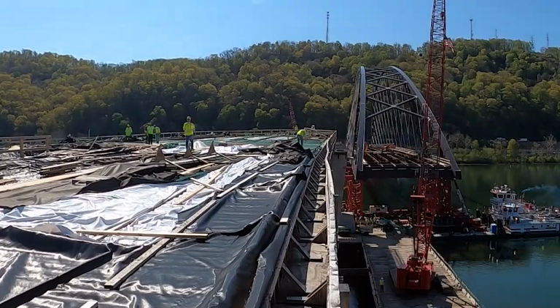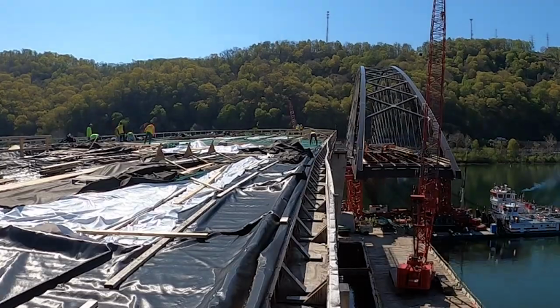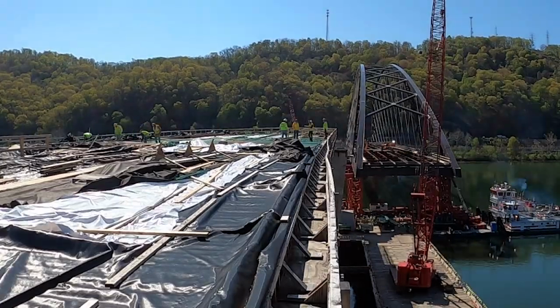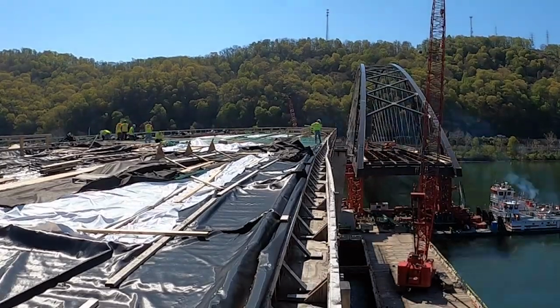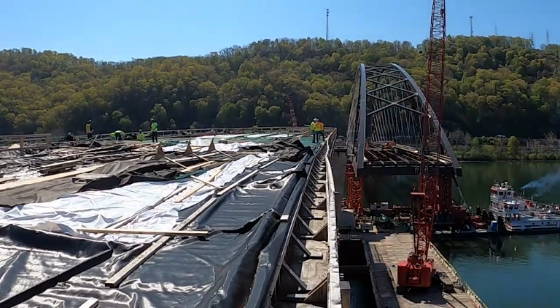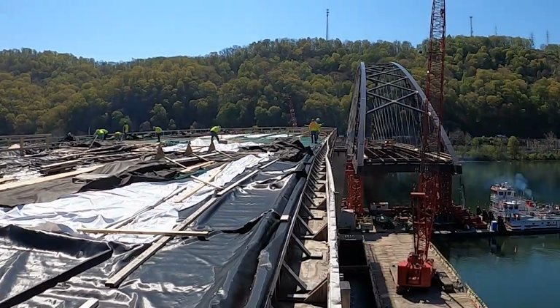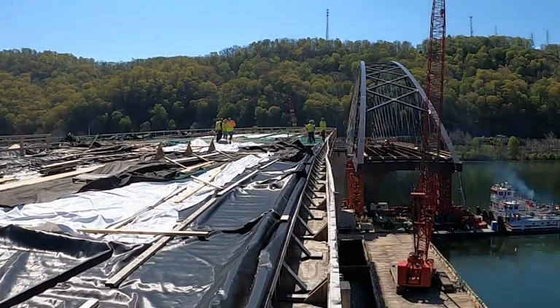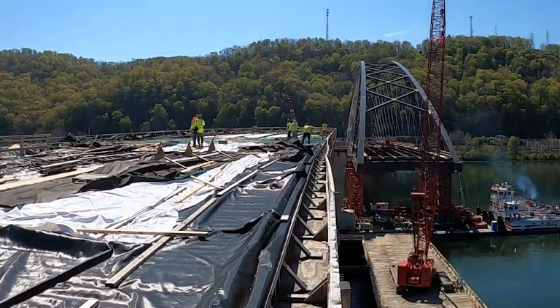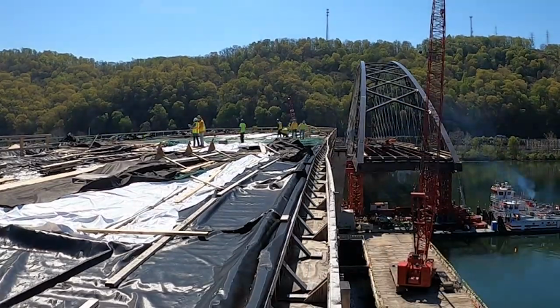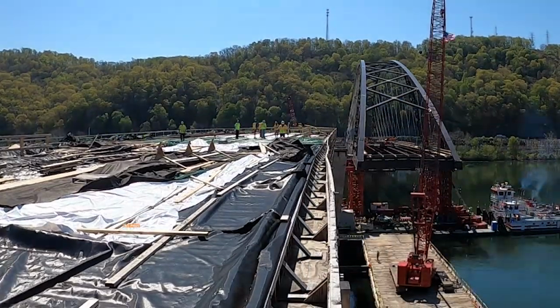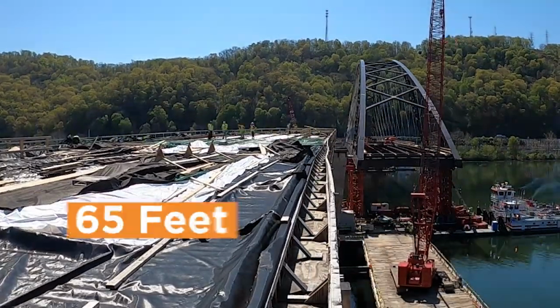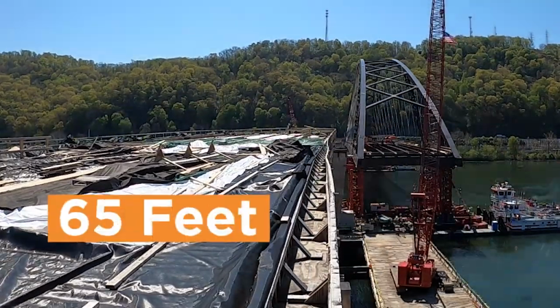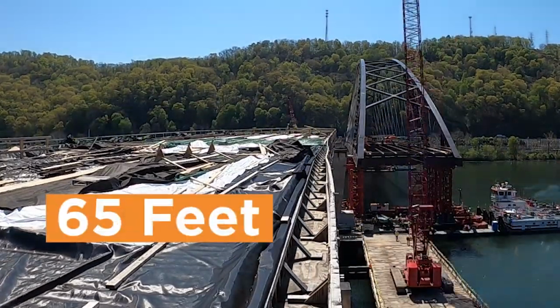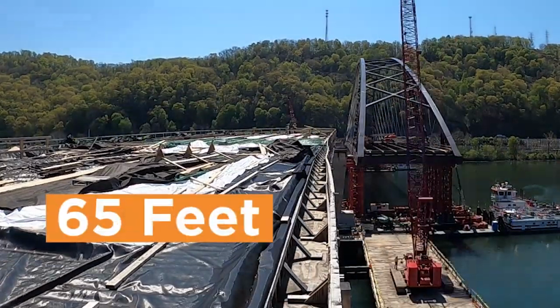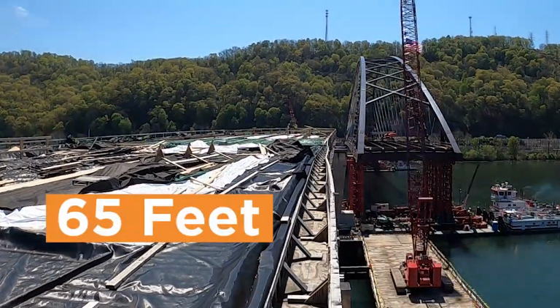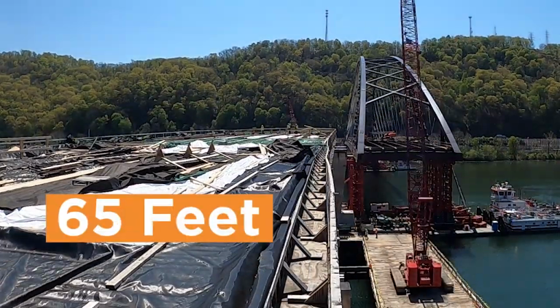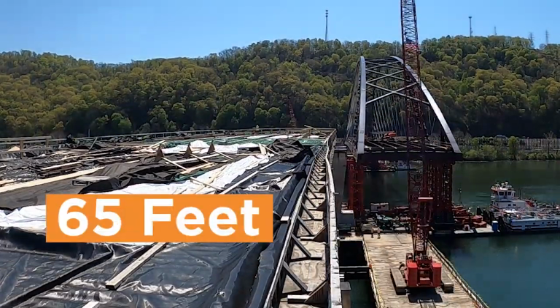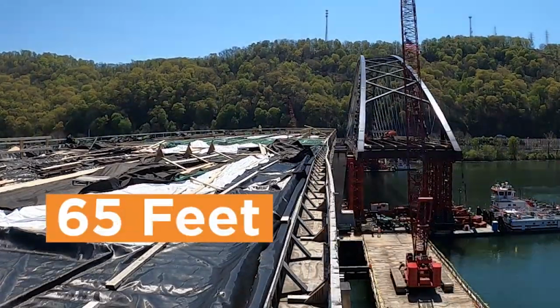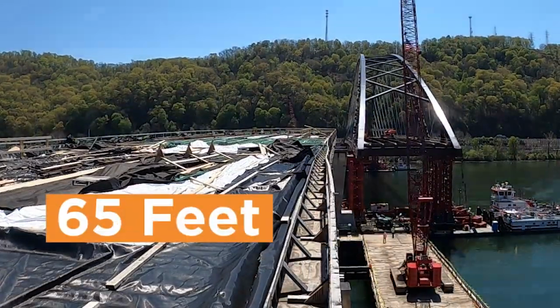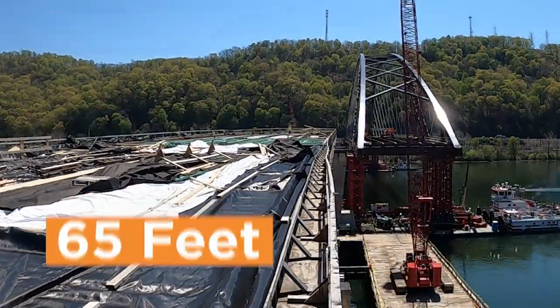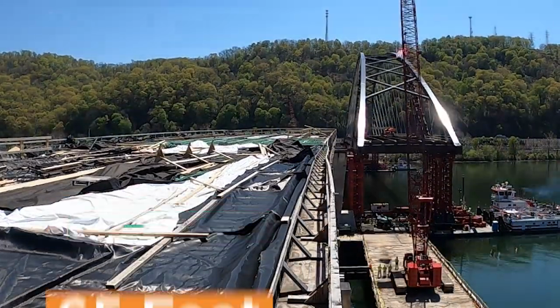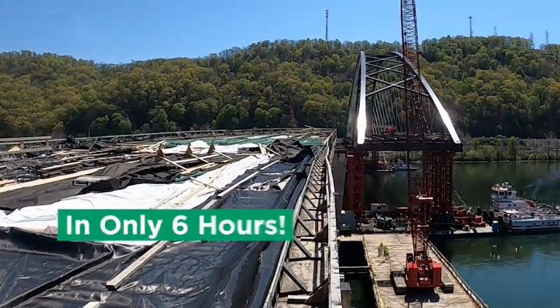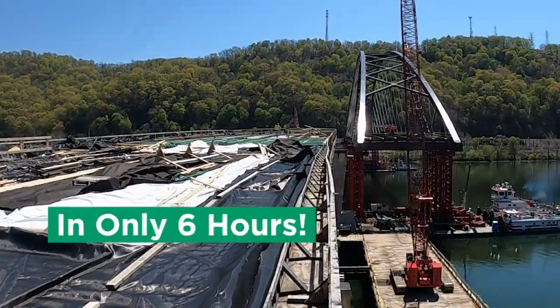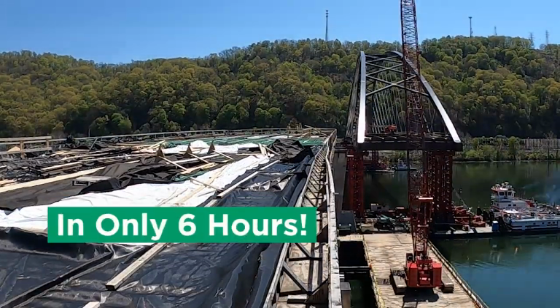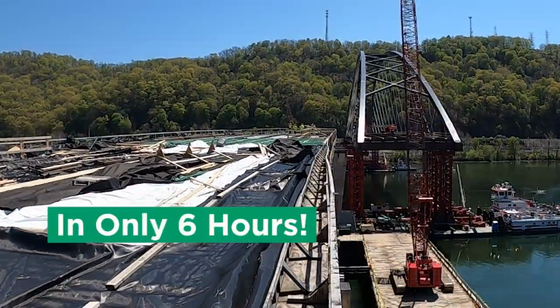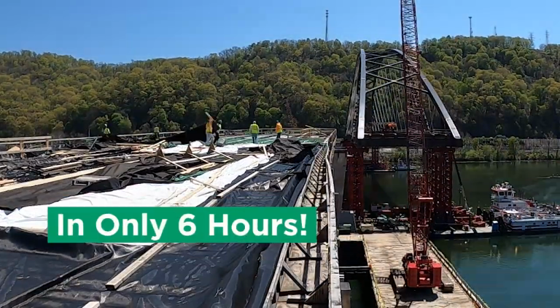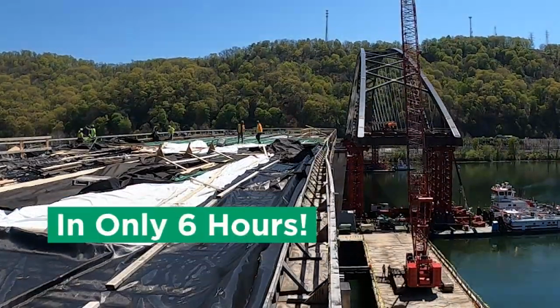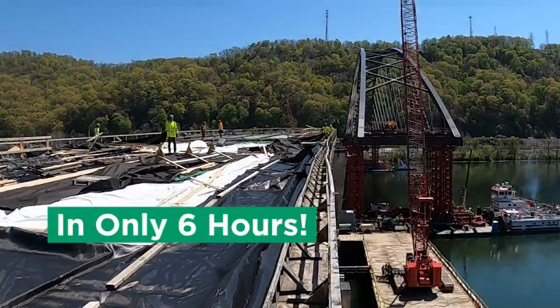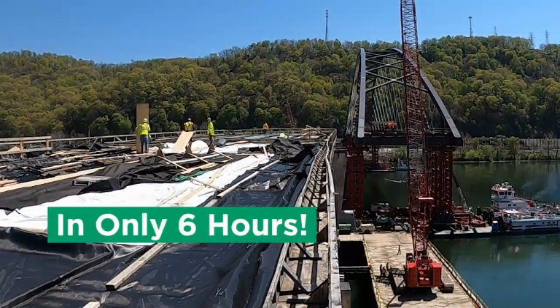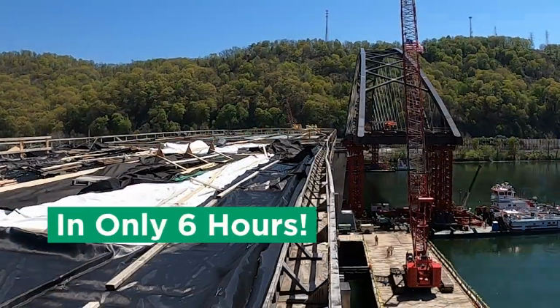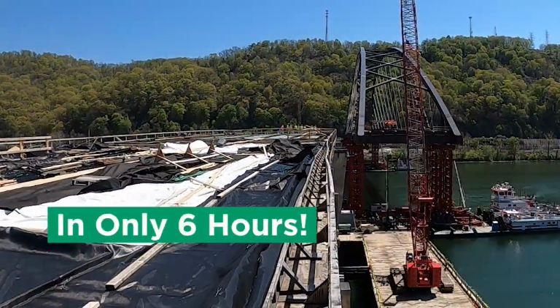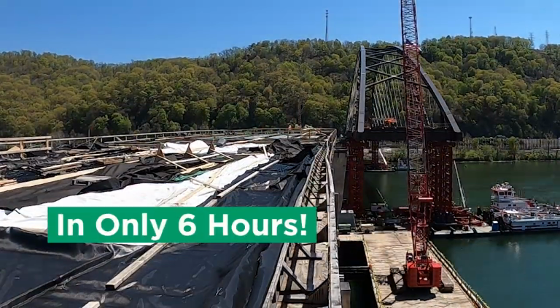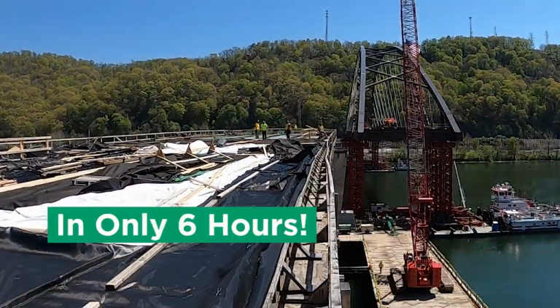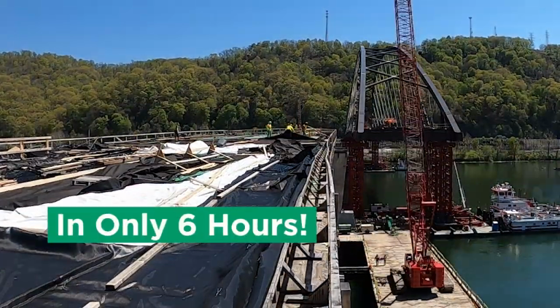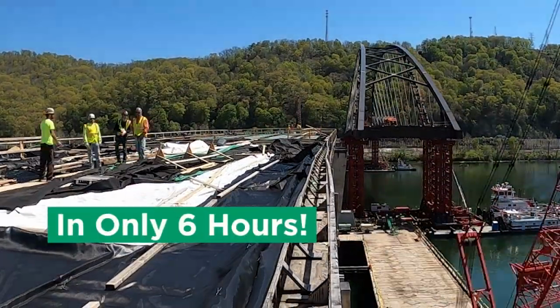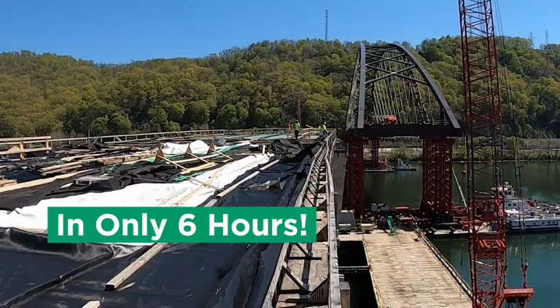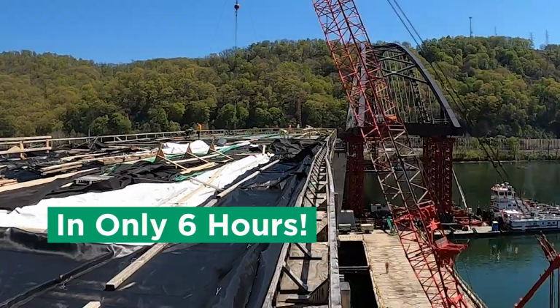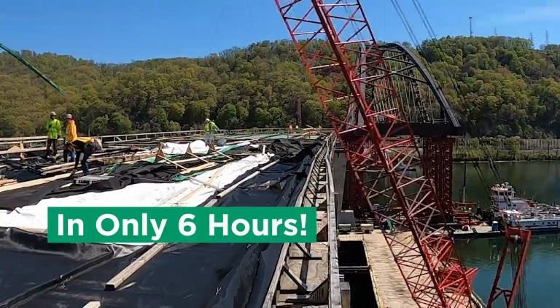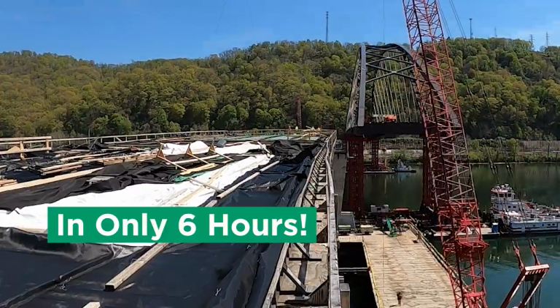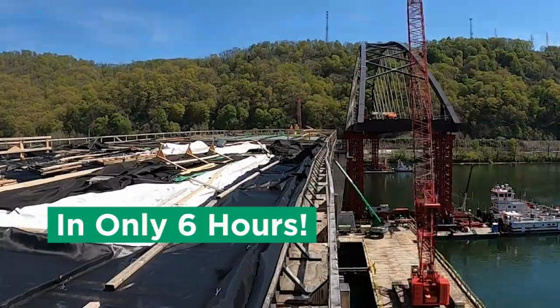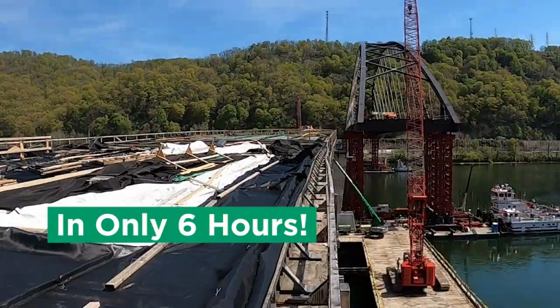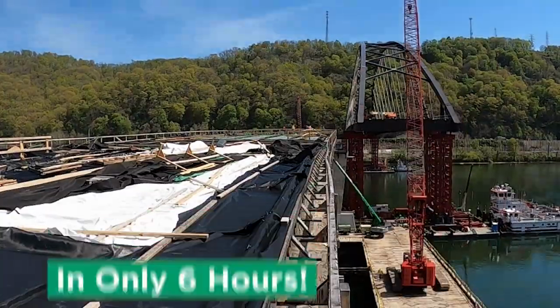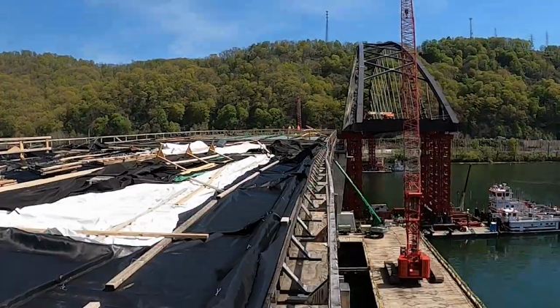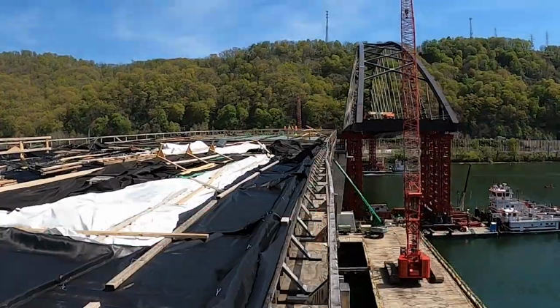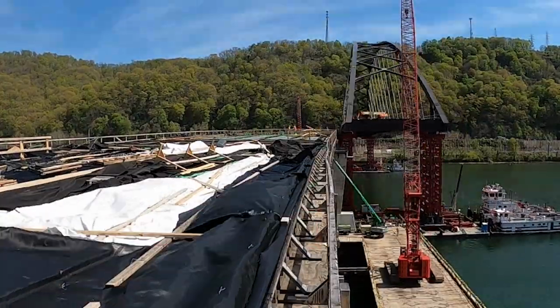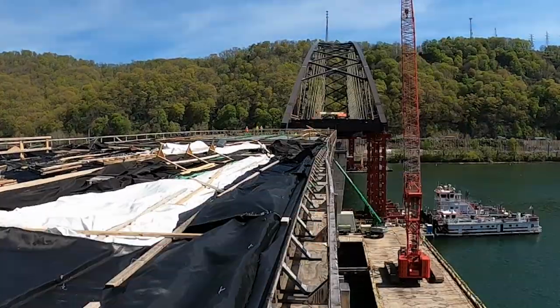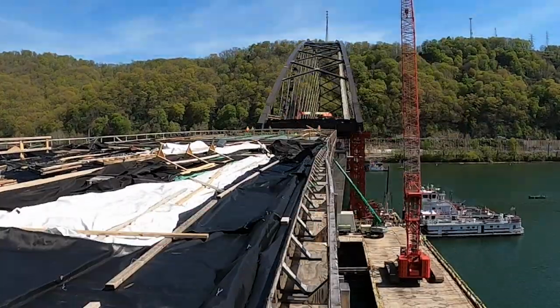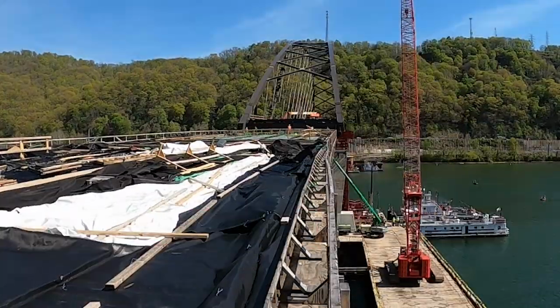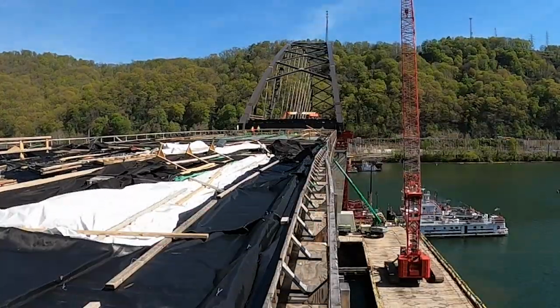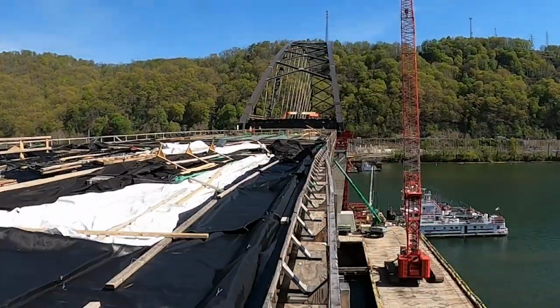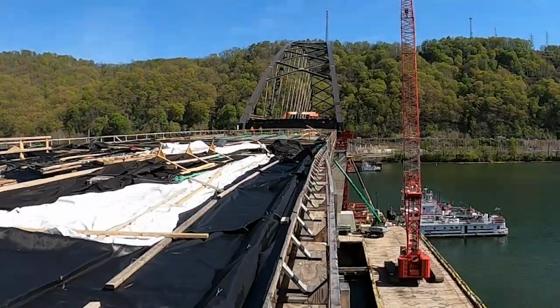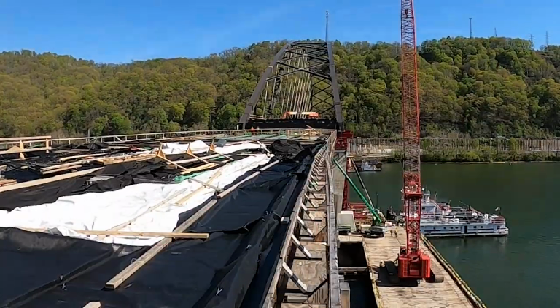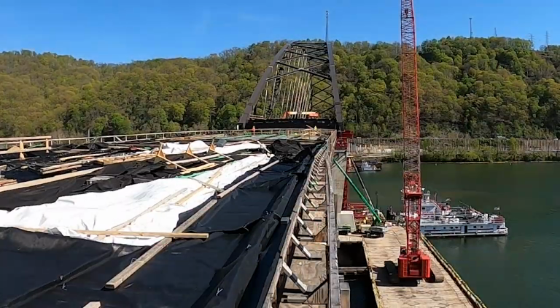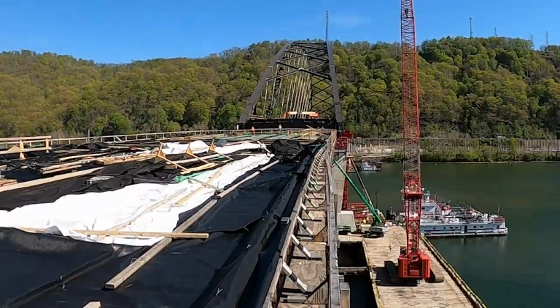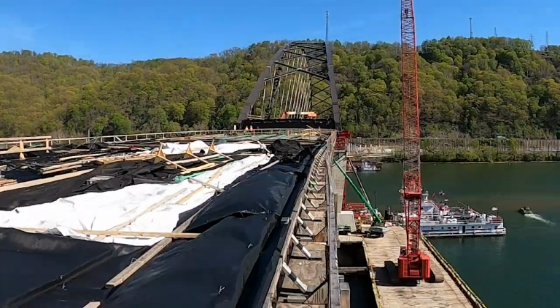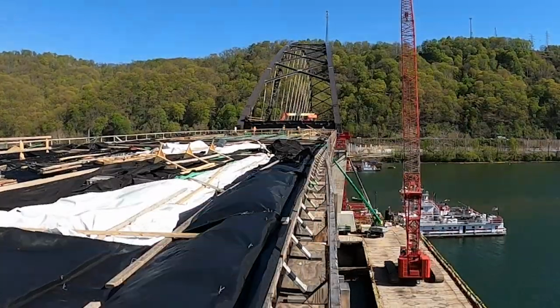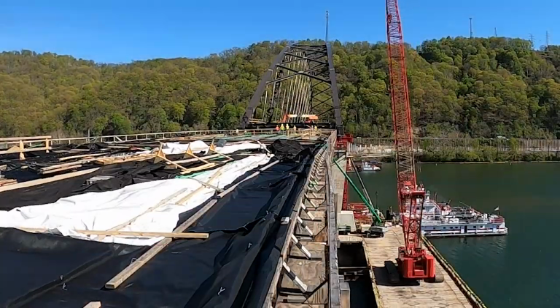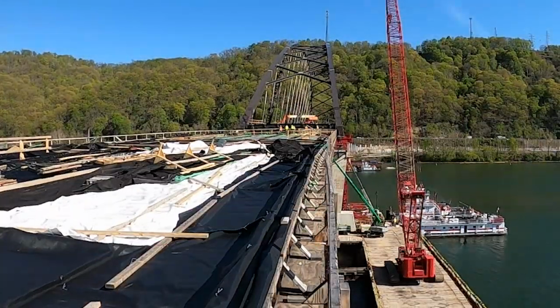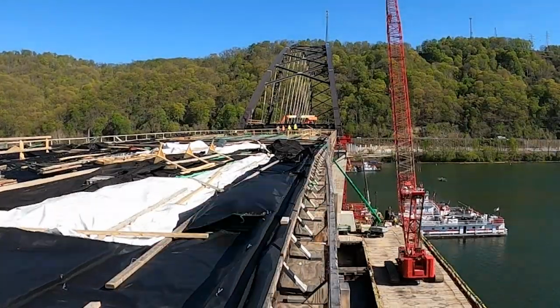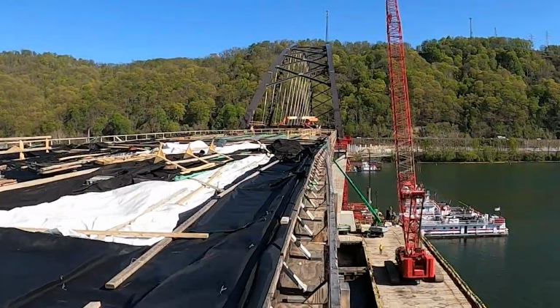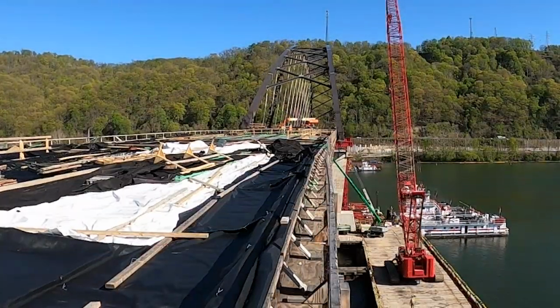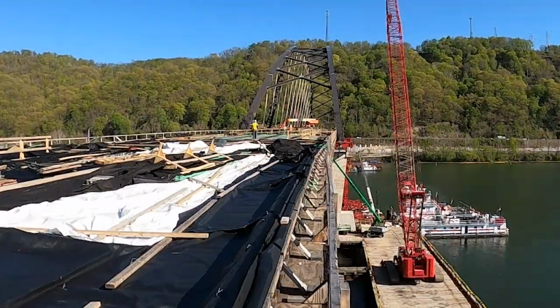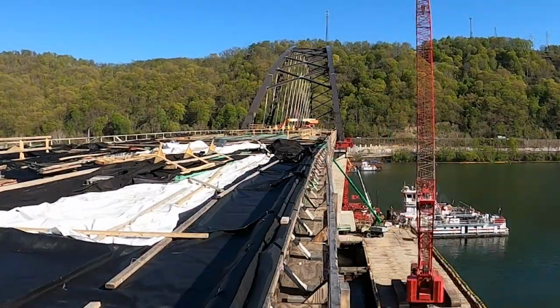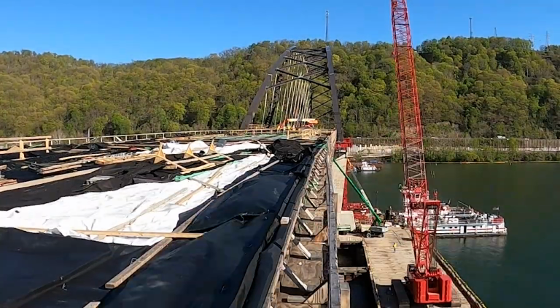Crews then lifted it a total of 65 feet in only six hours. And finally, crews above secured the bridge to the piers.